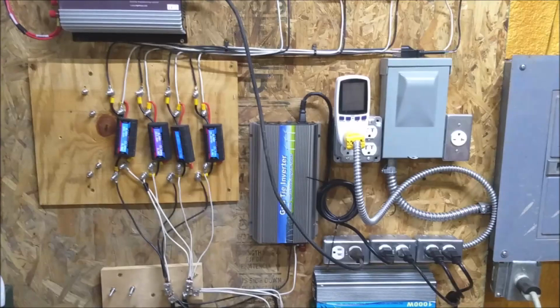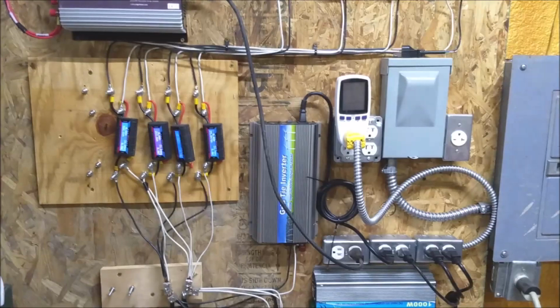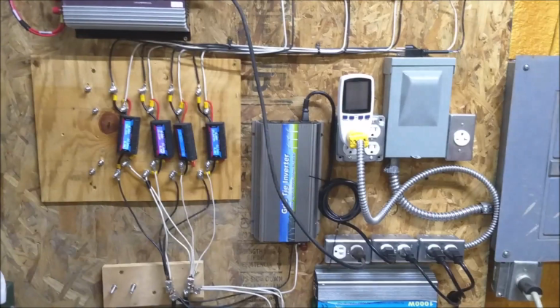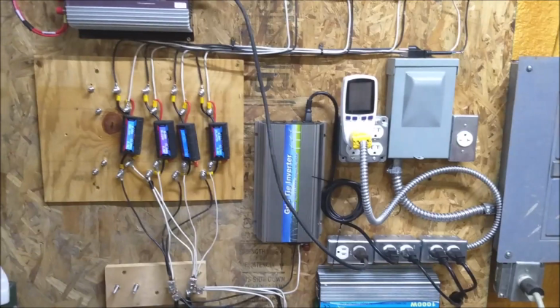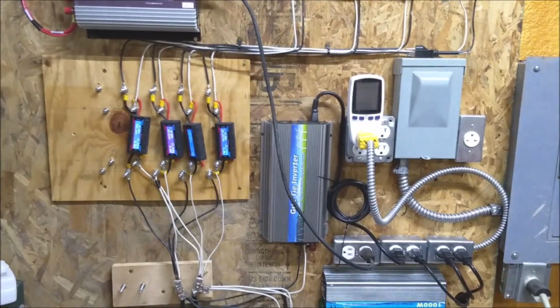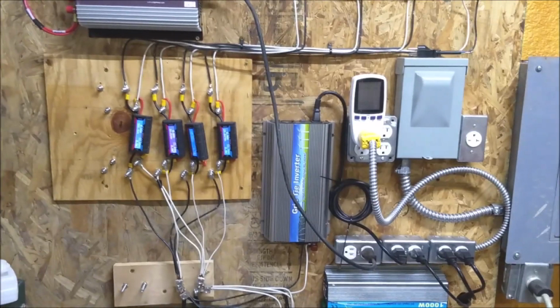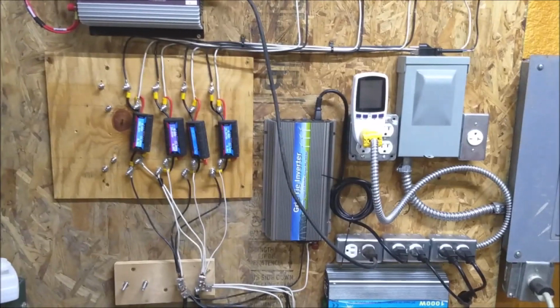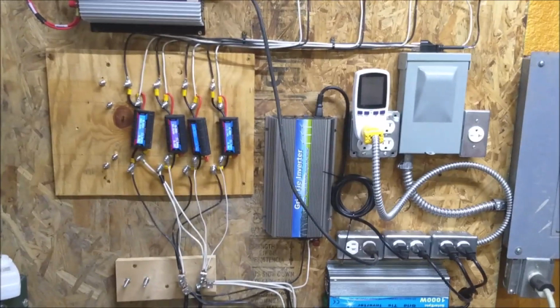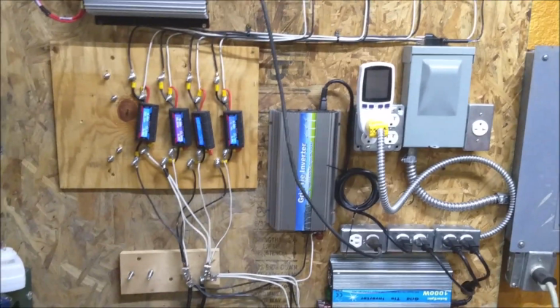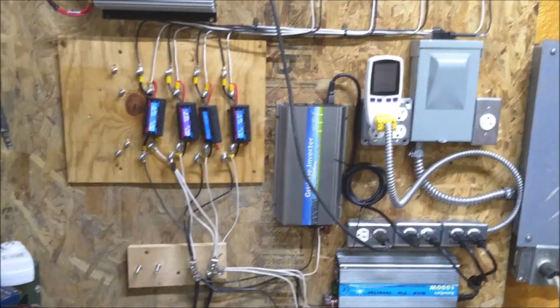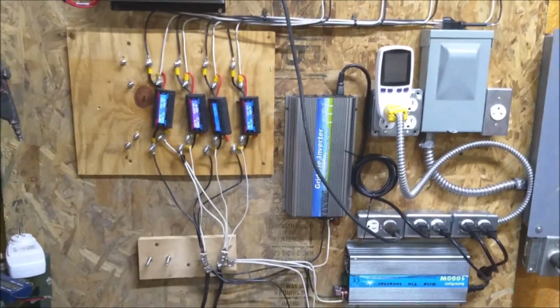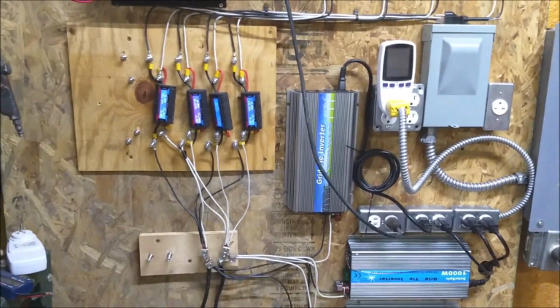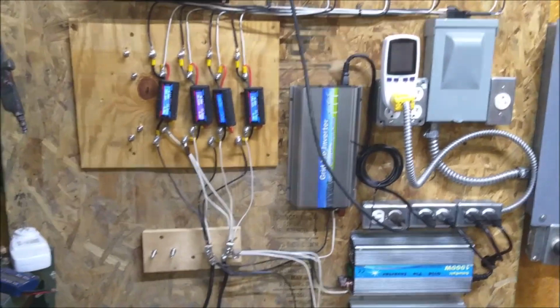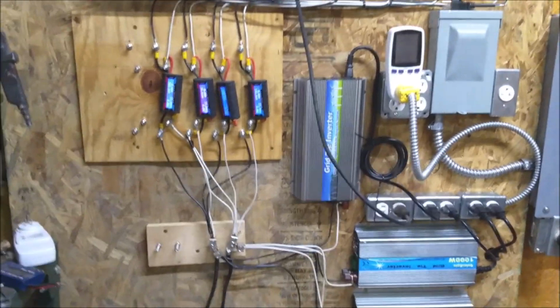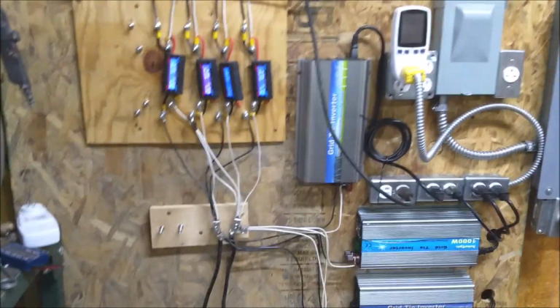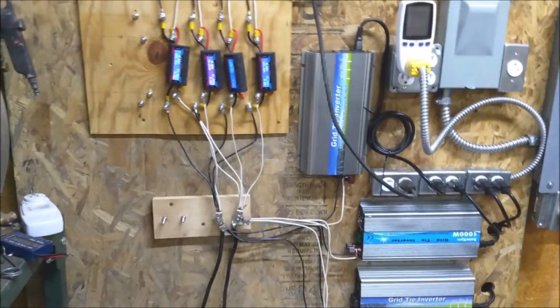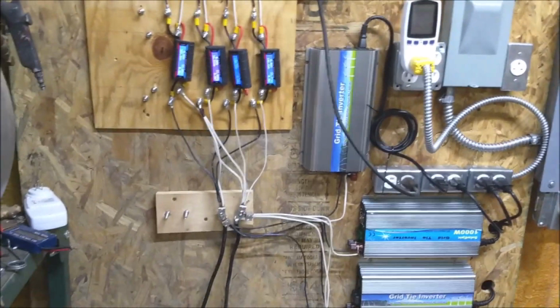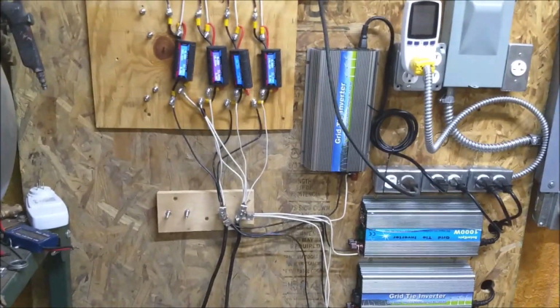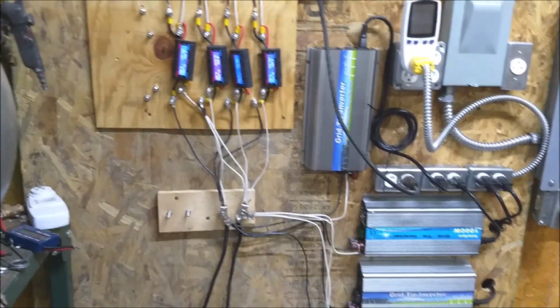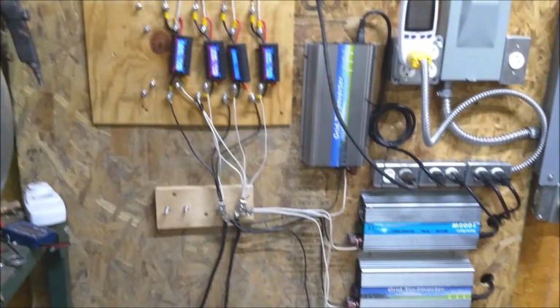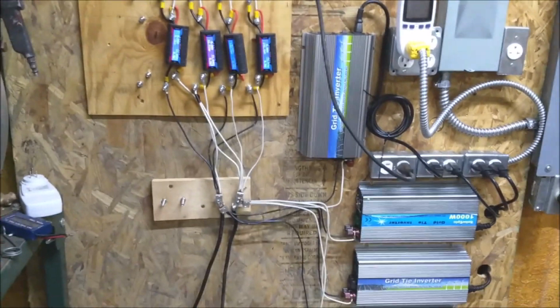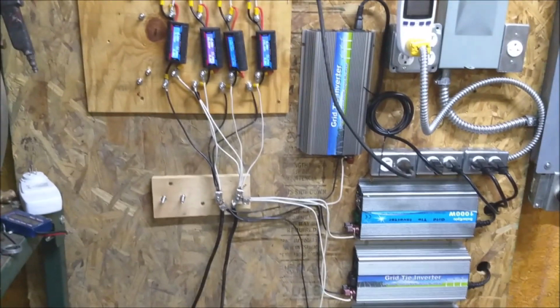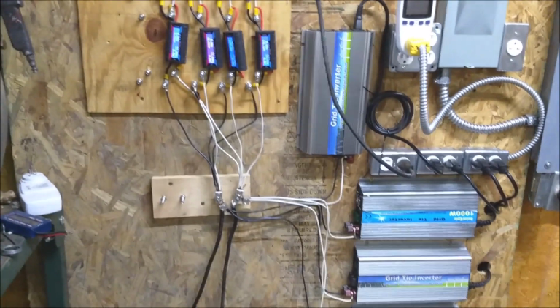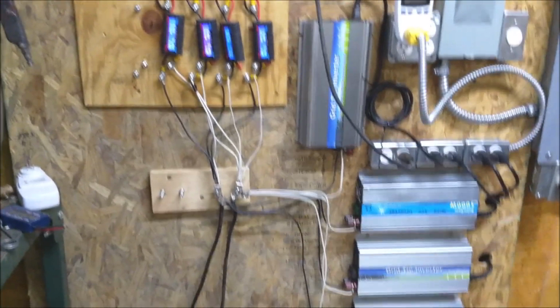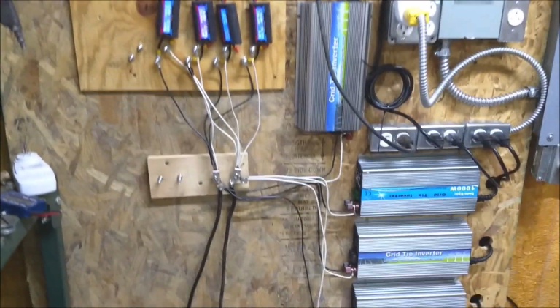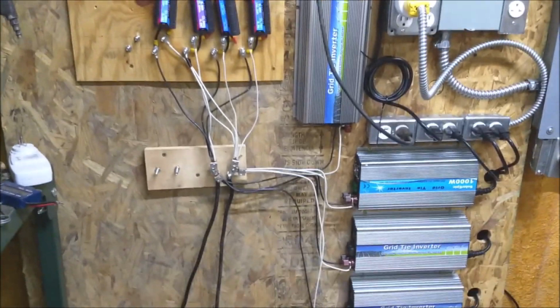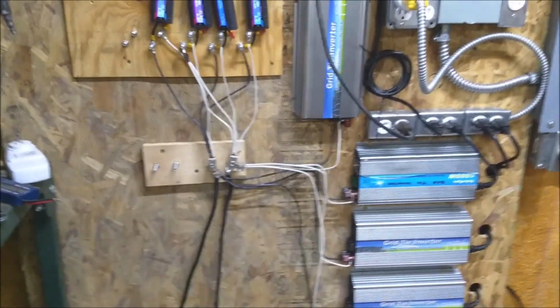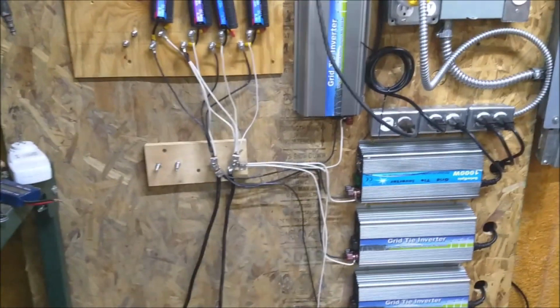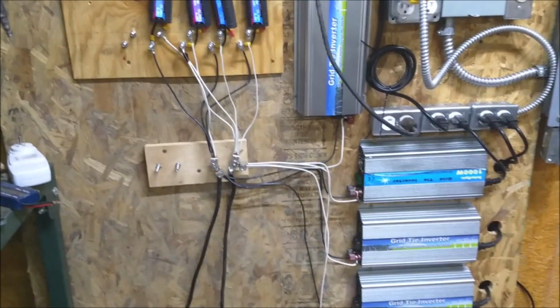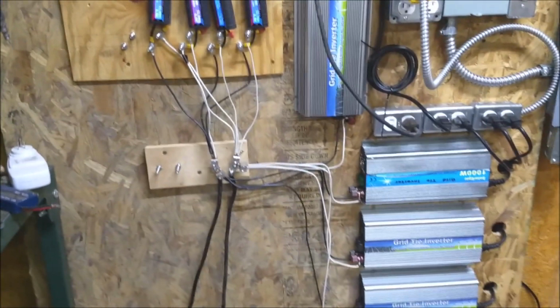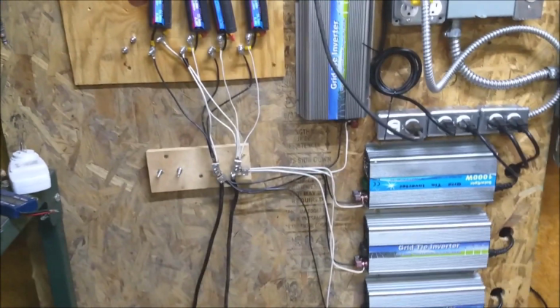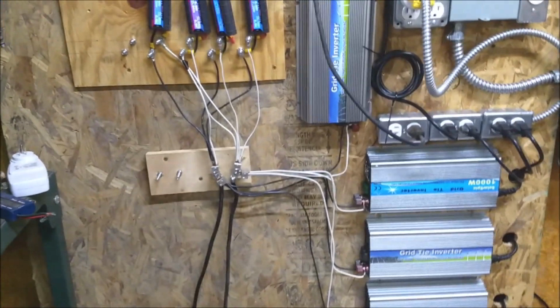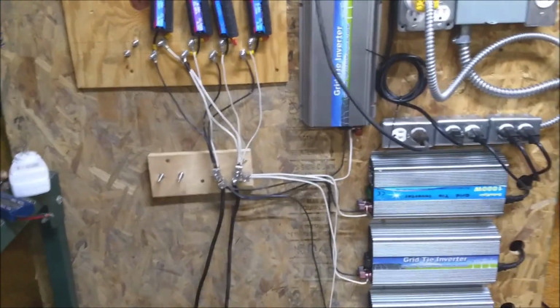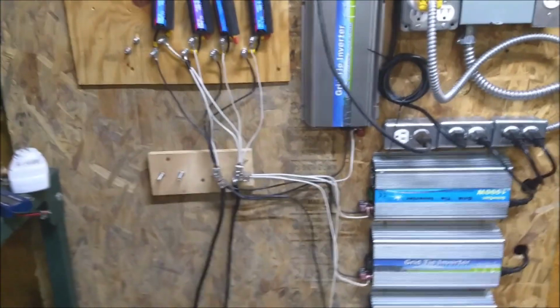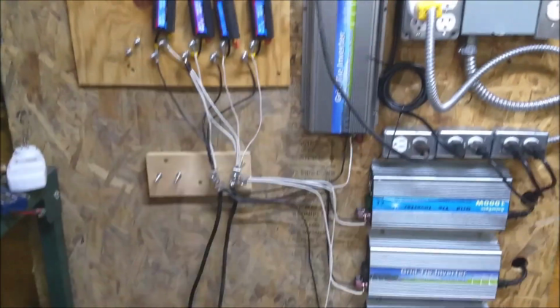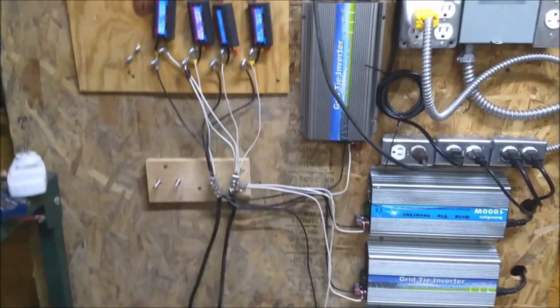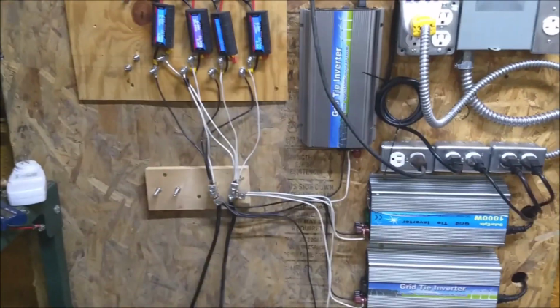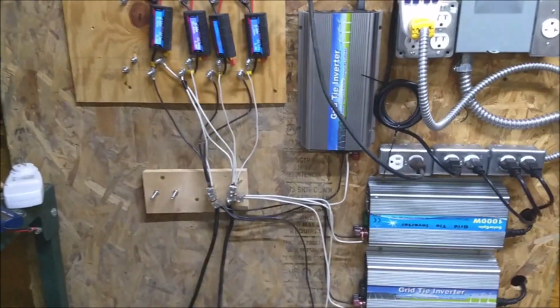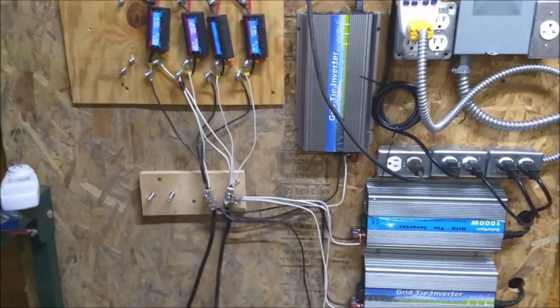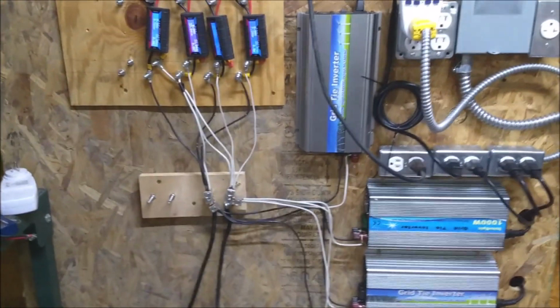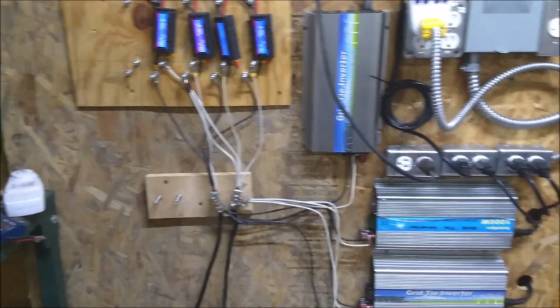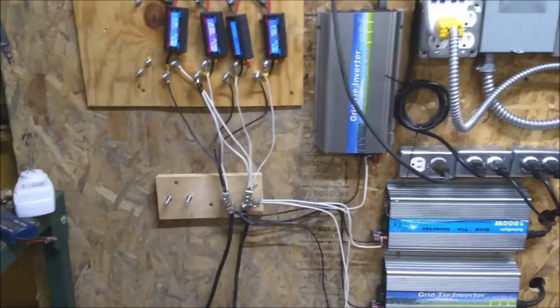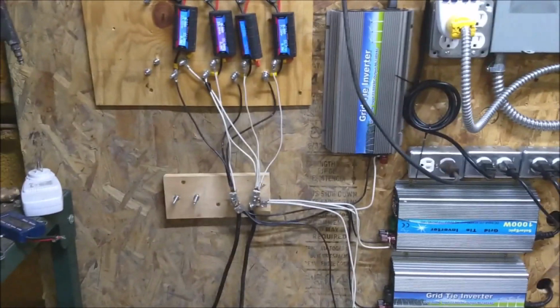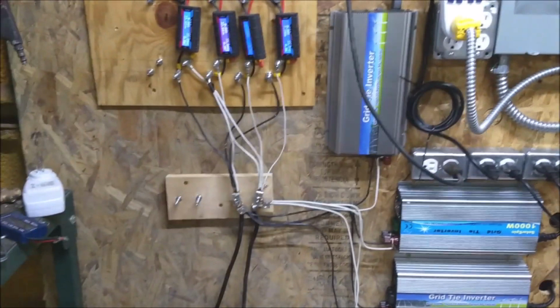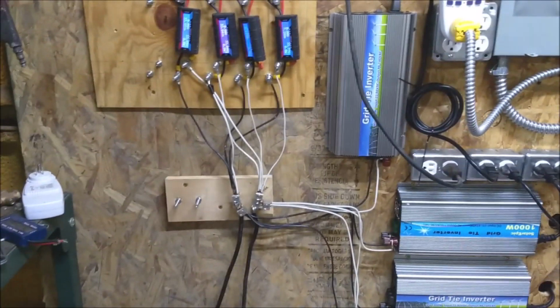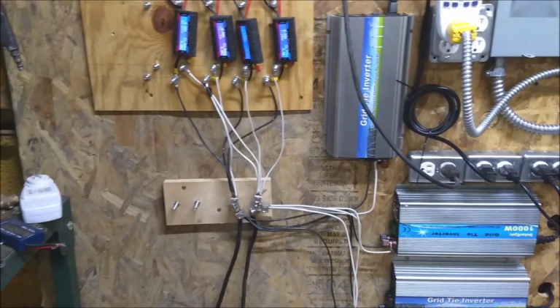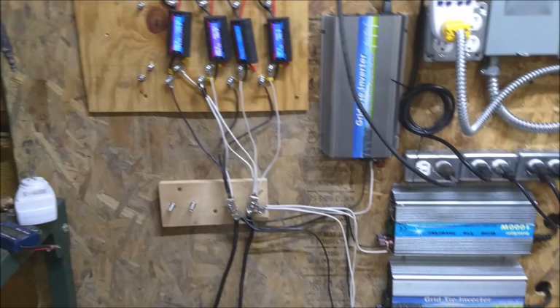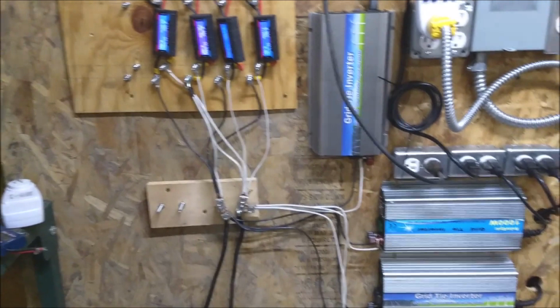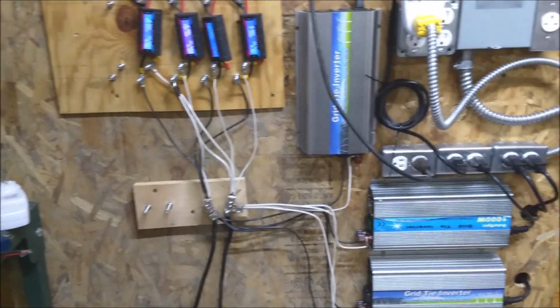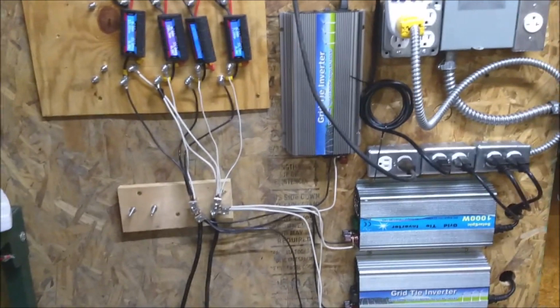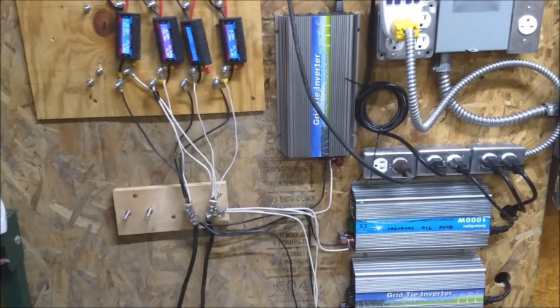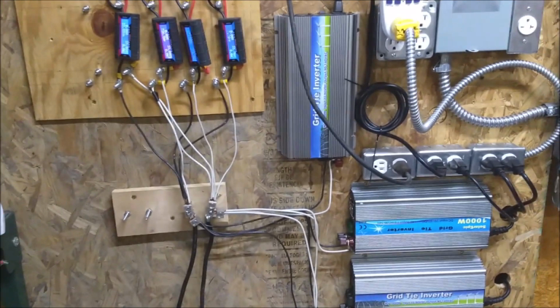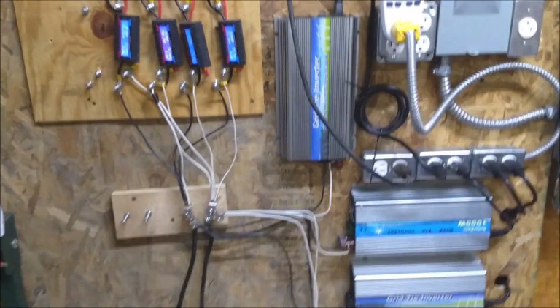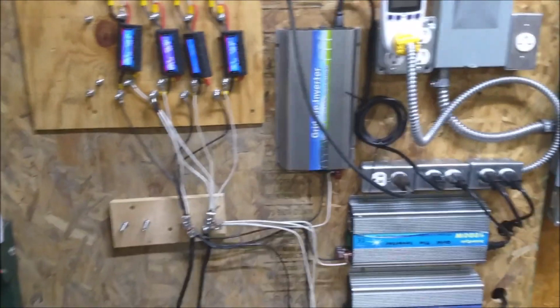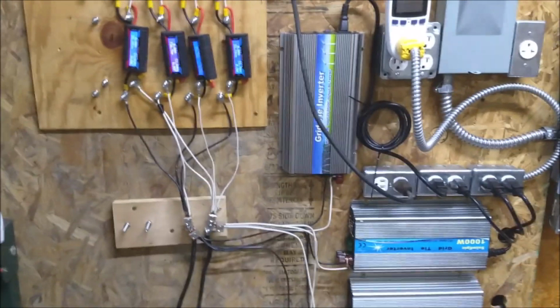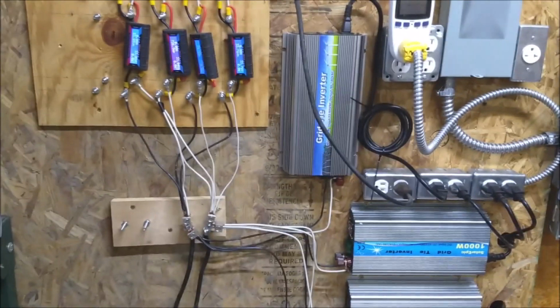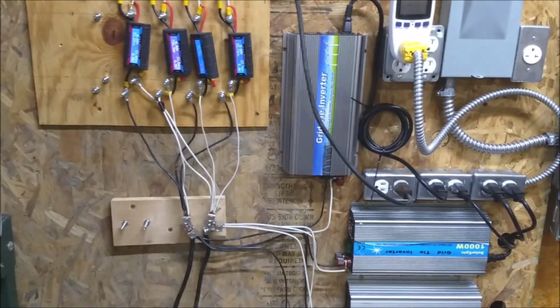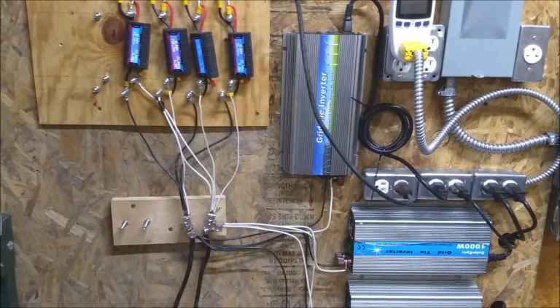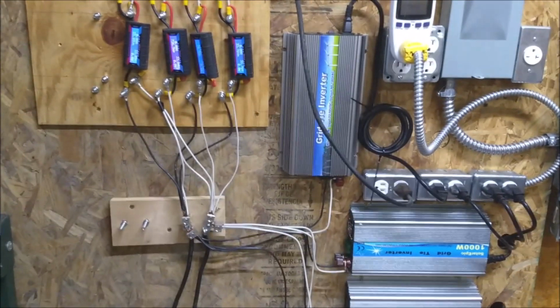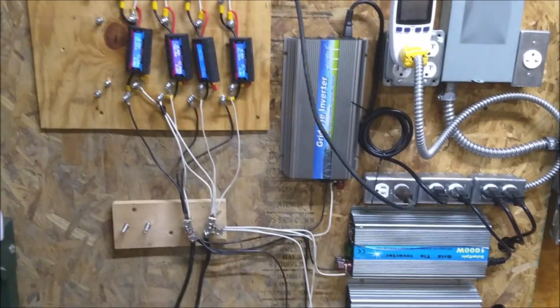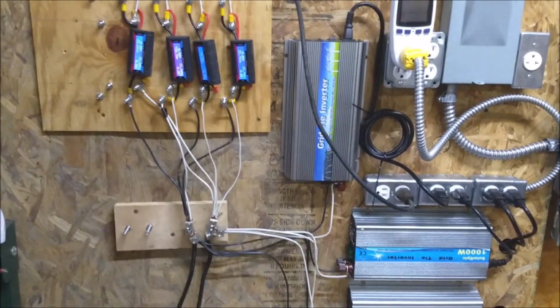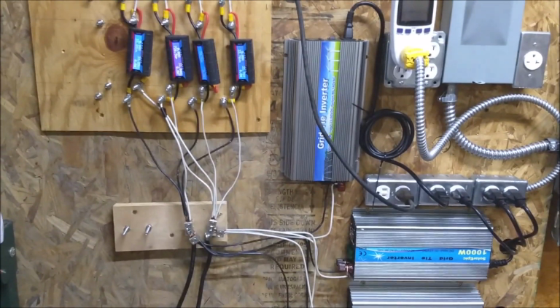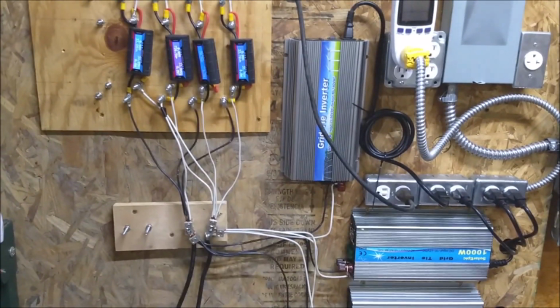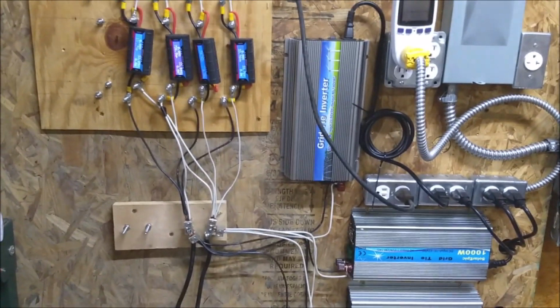Anybody who has looked at this setup in the past knows that it was really hard on batteries.